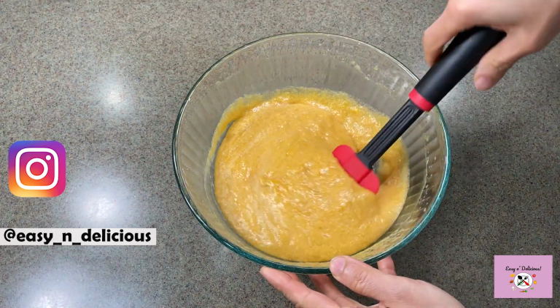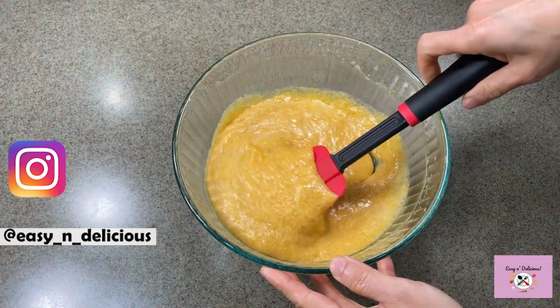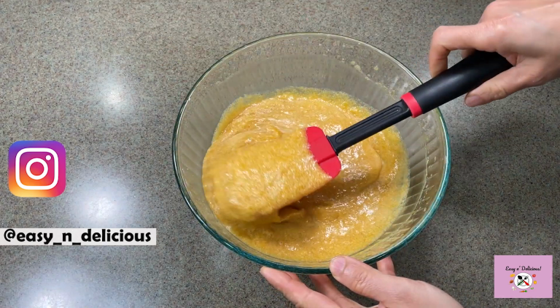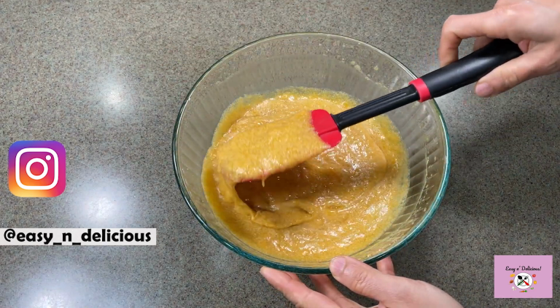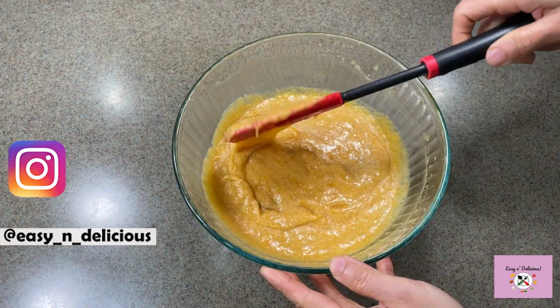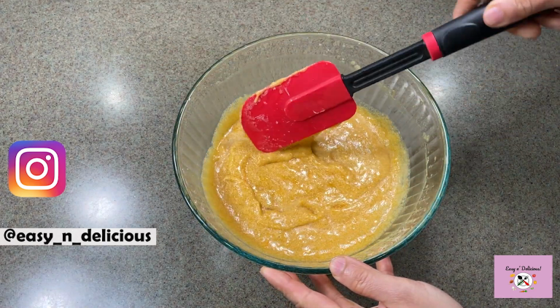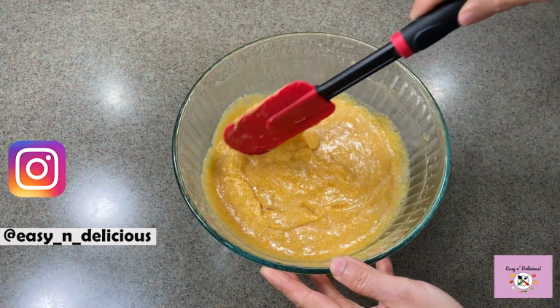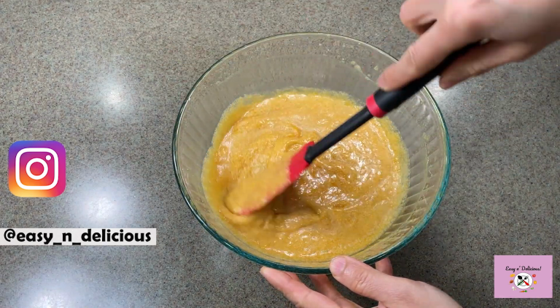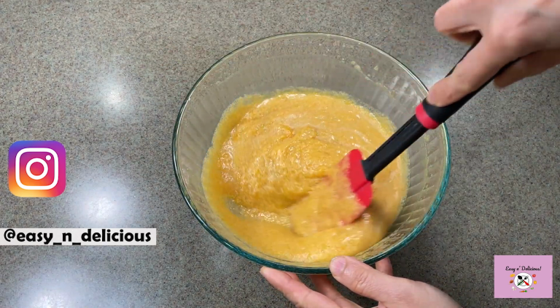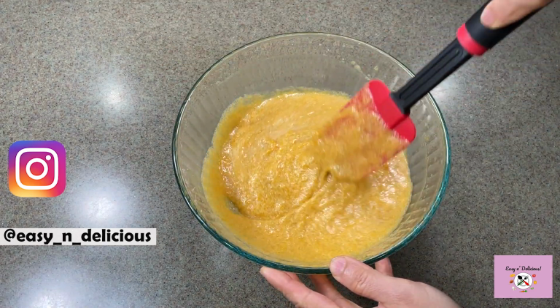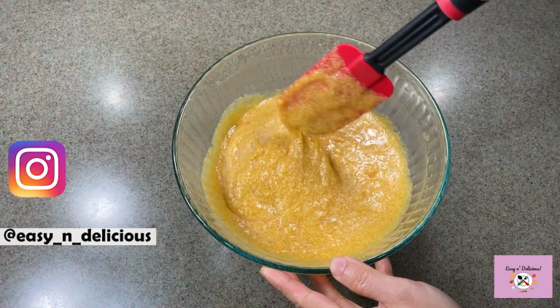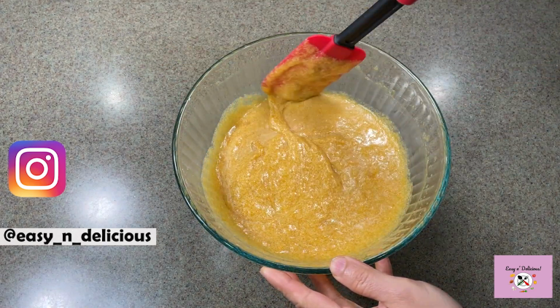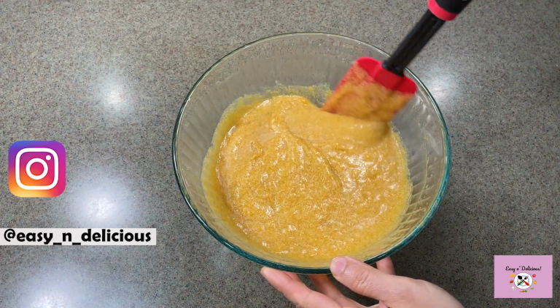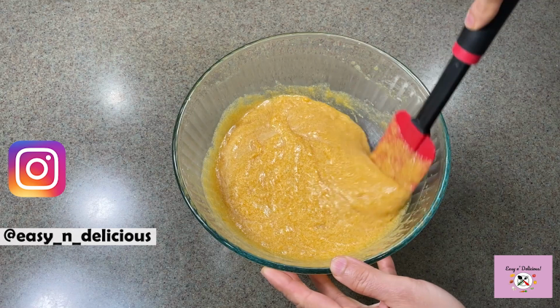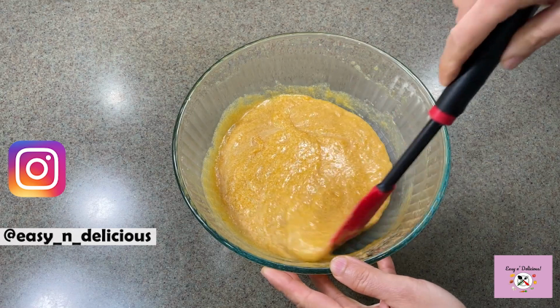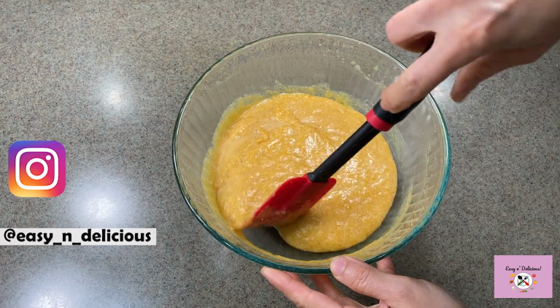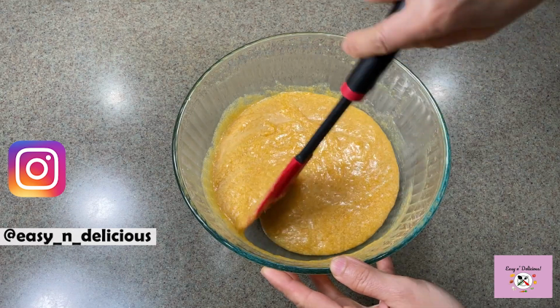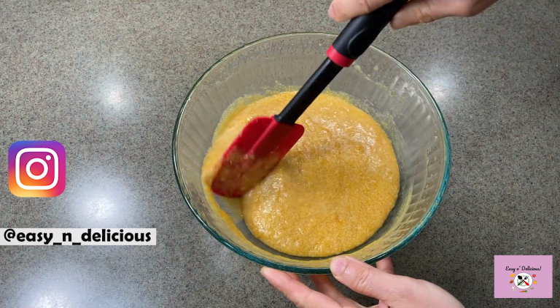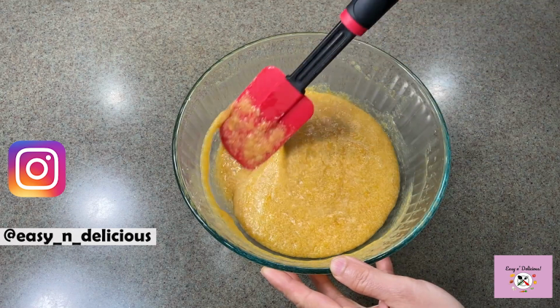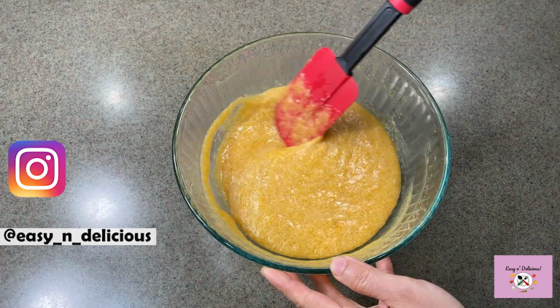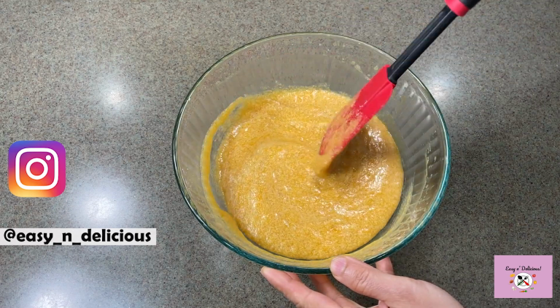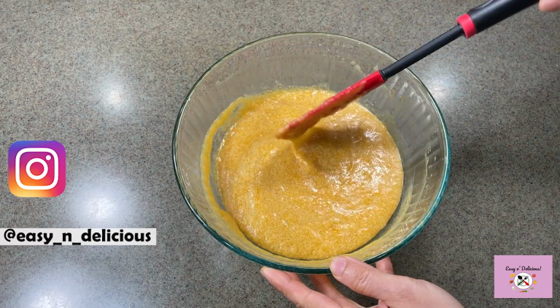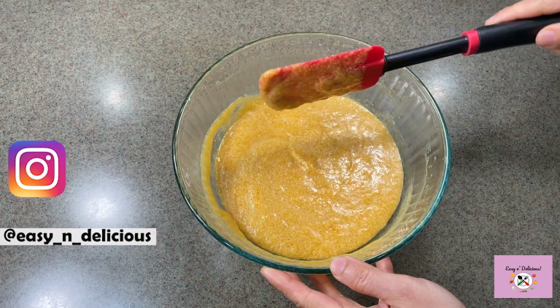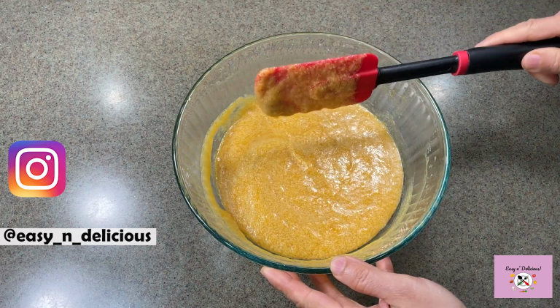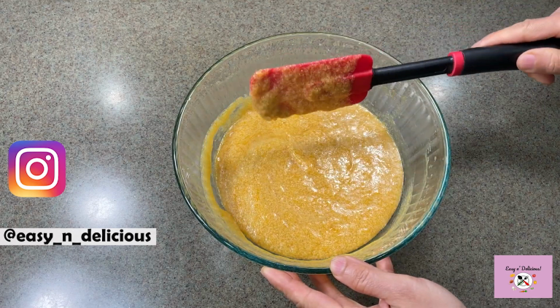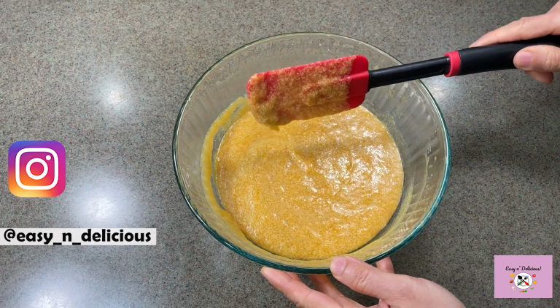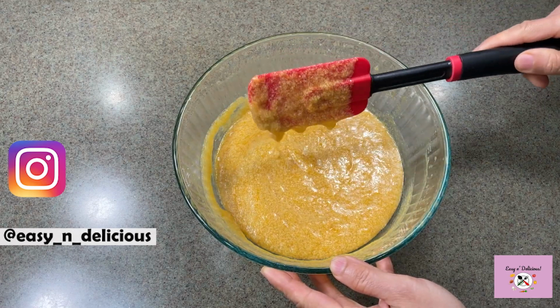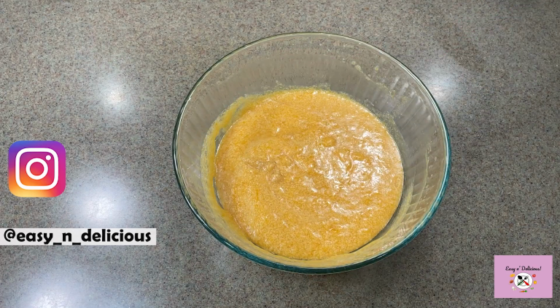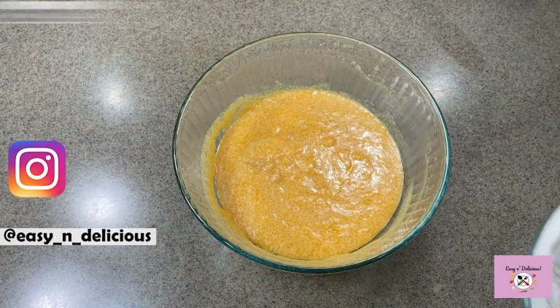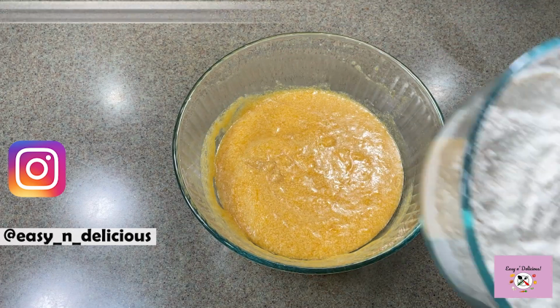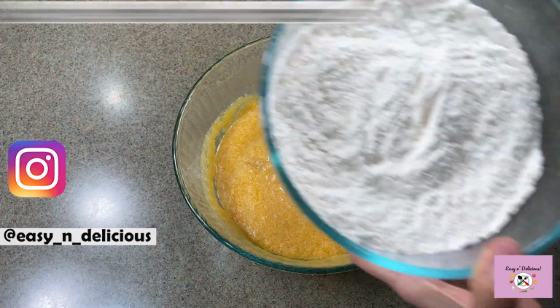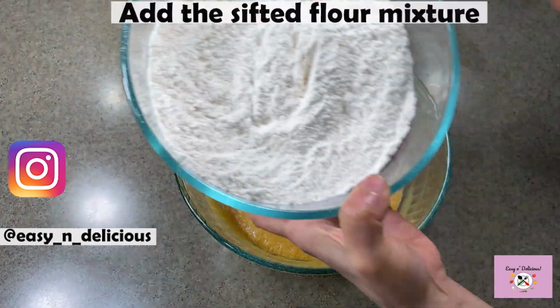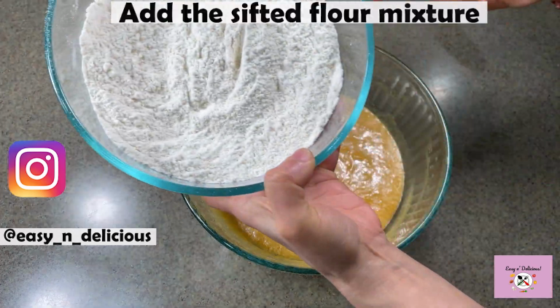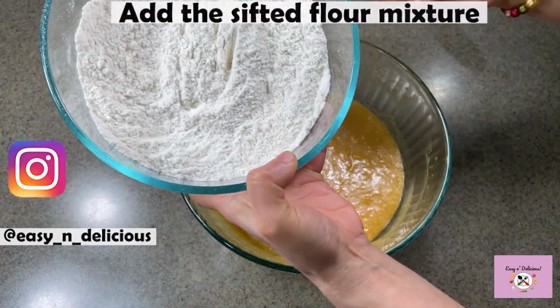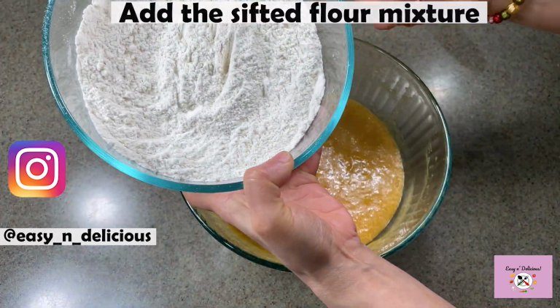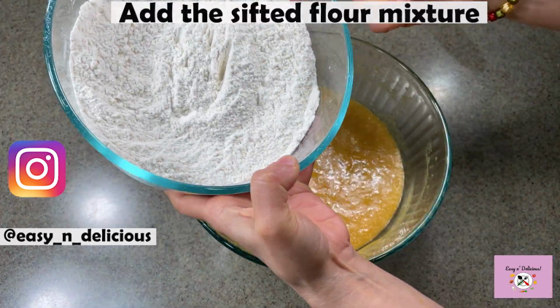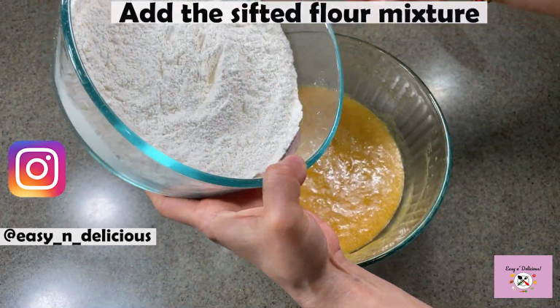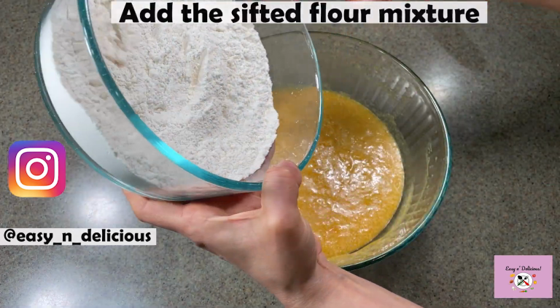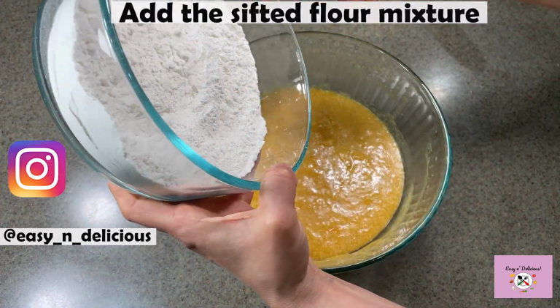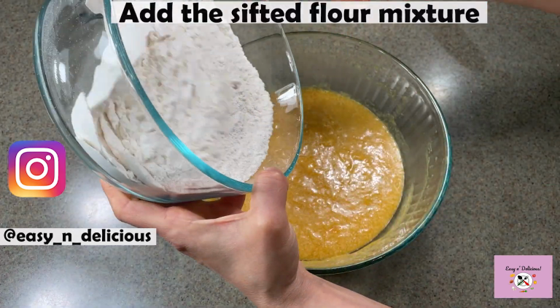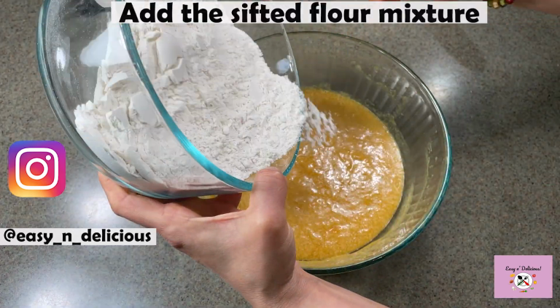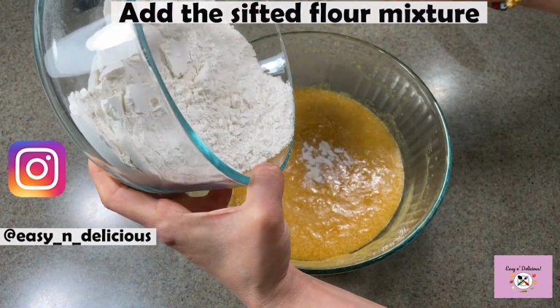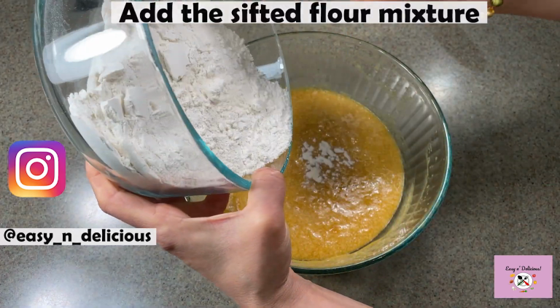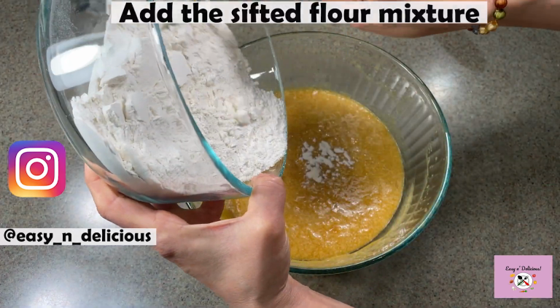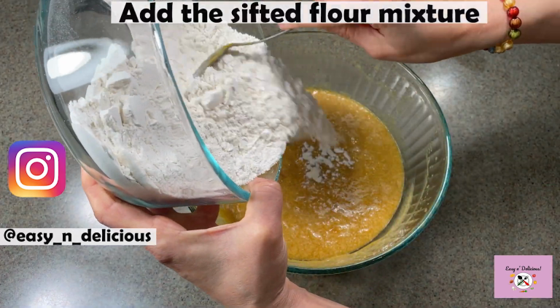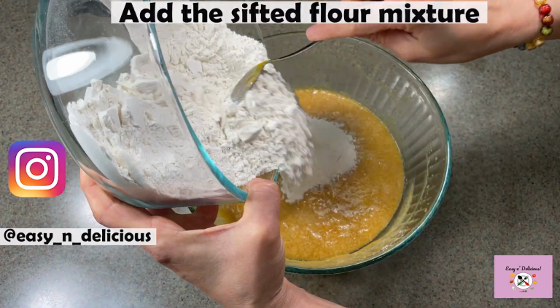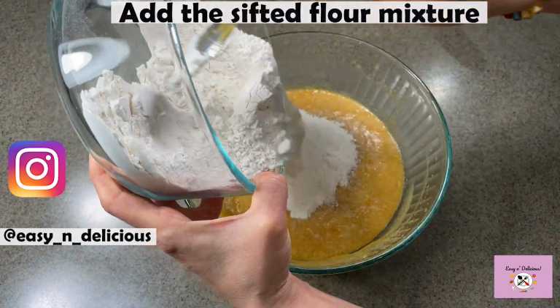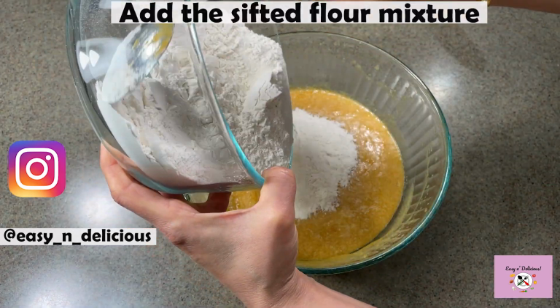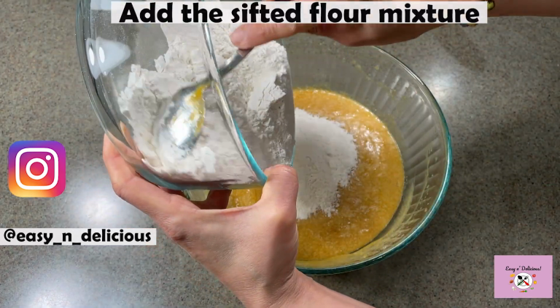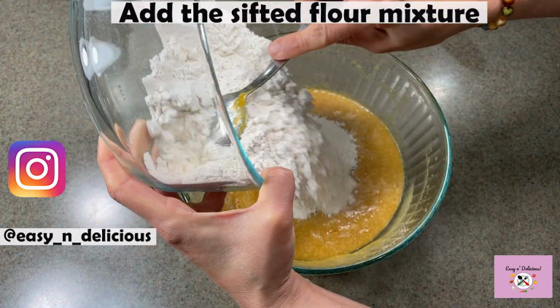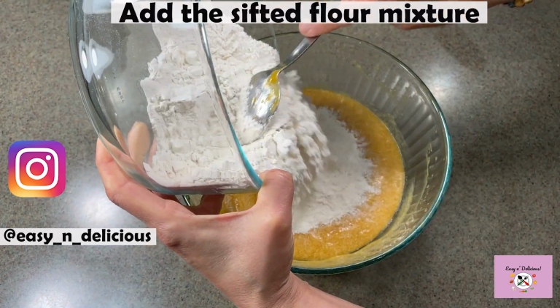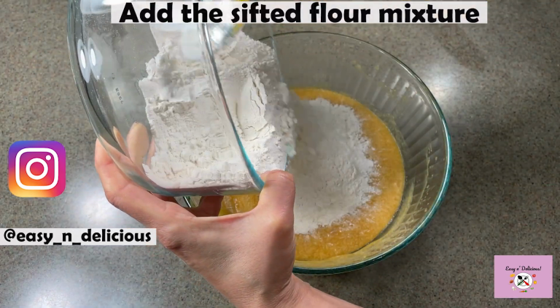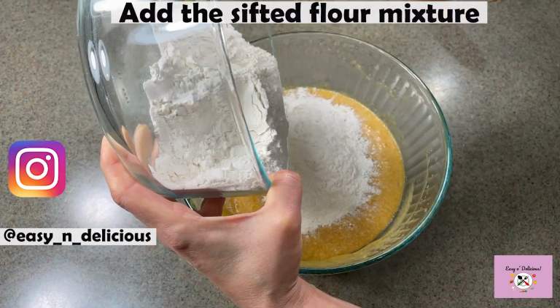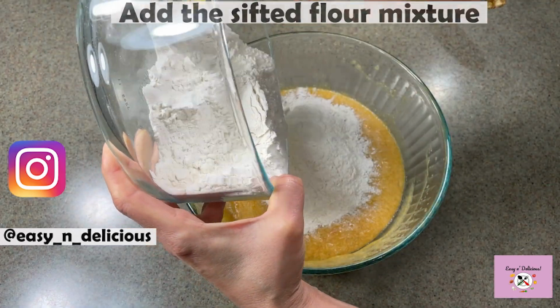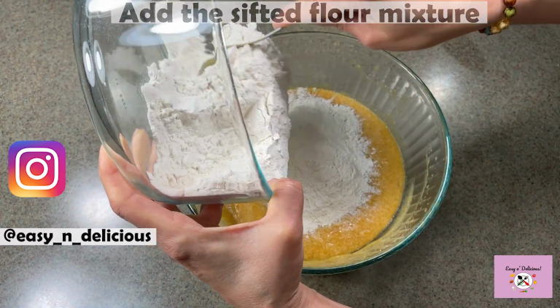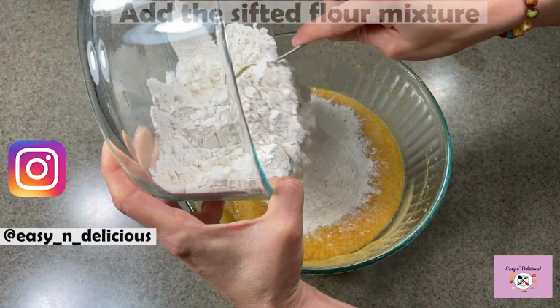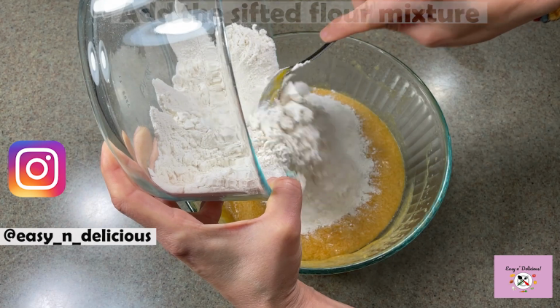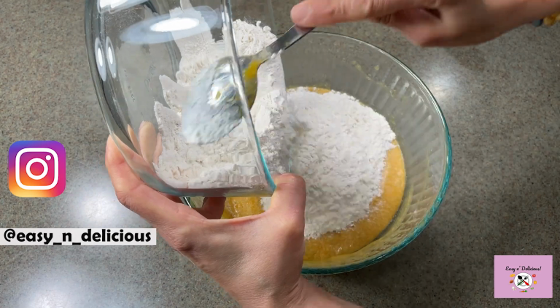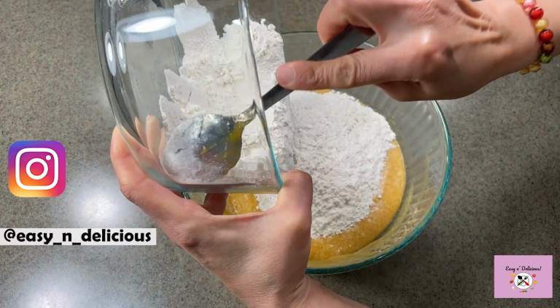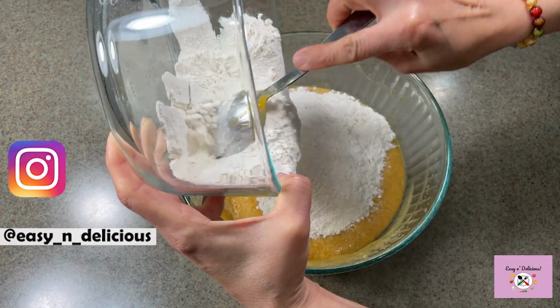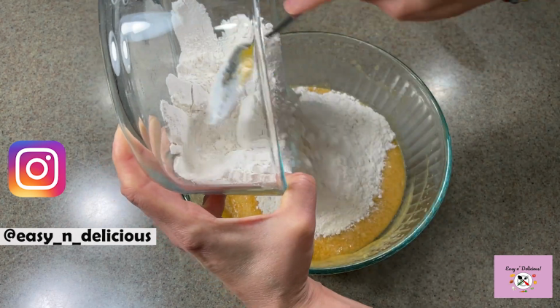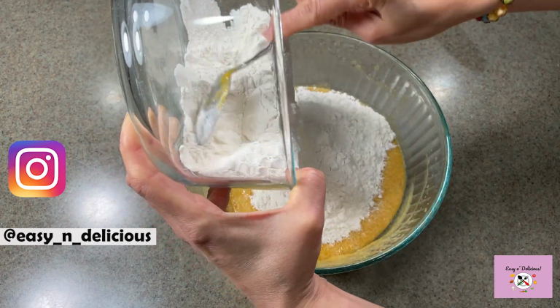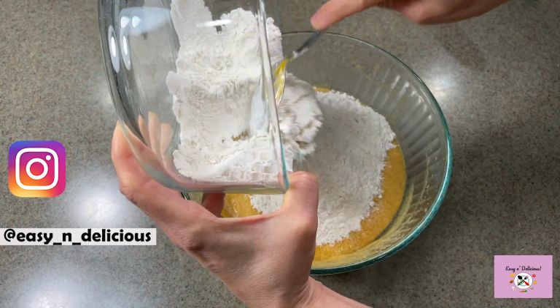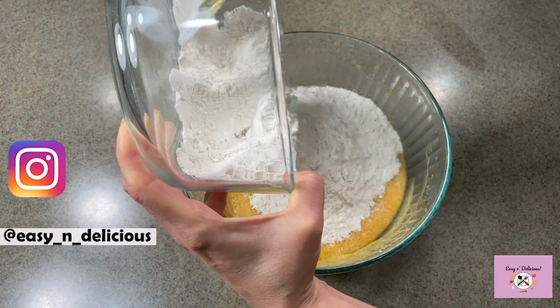Now we will add the flour mixture to this and fold it until well combined. The detailed recipe is in the description box.